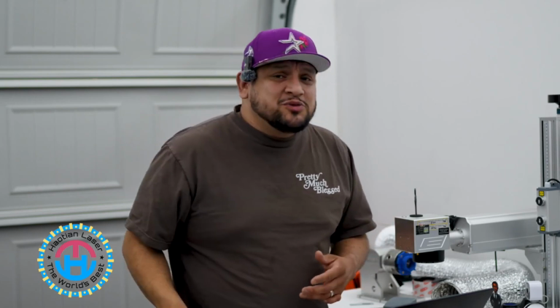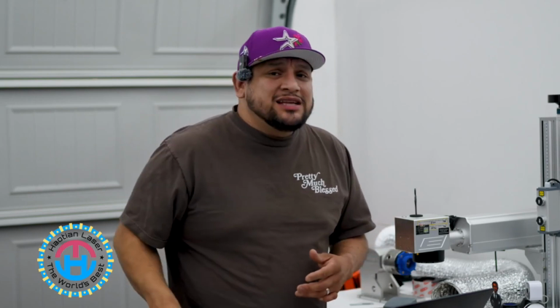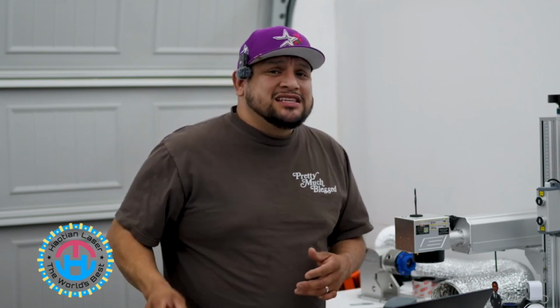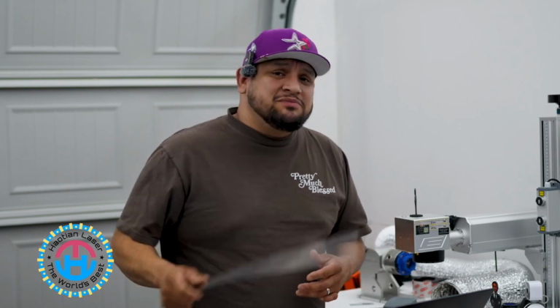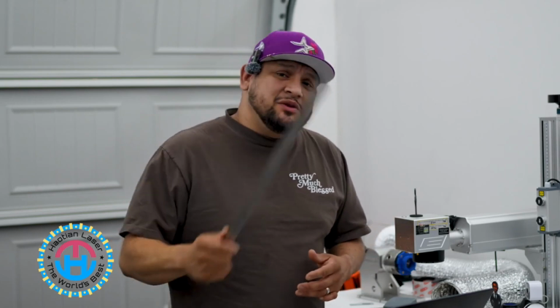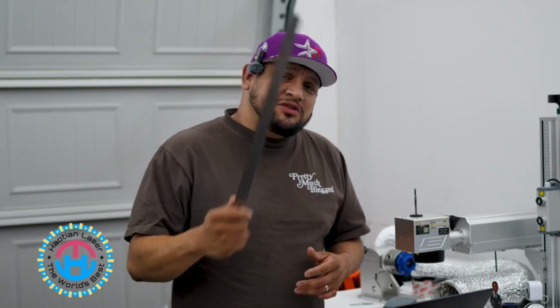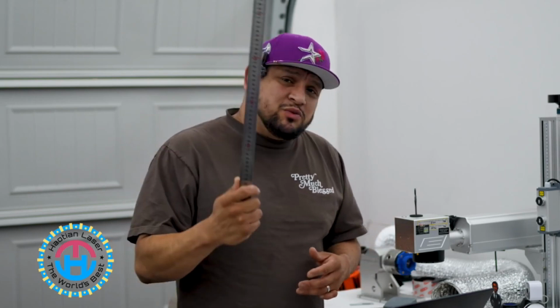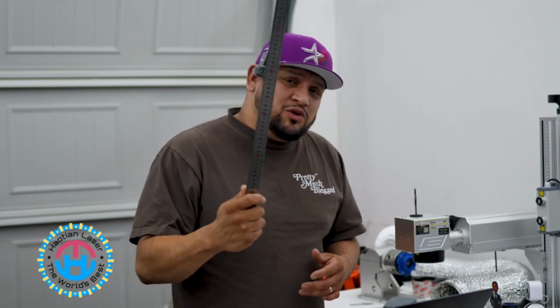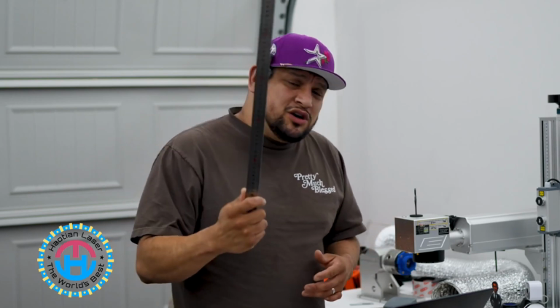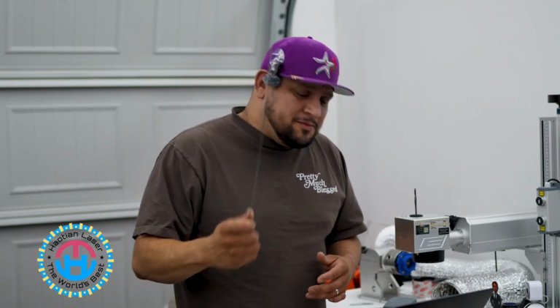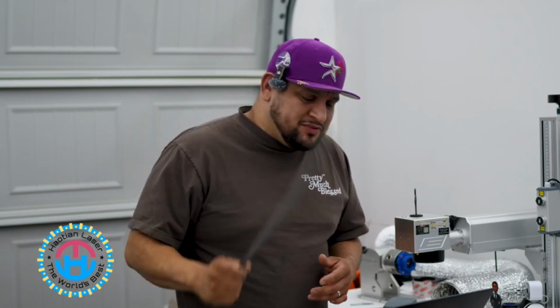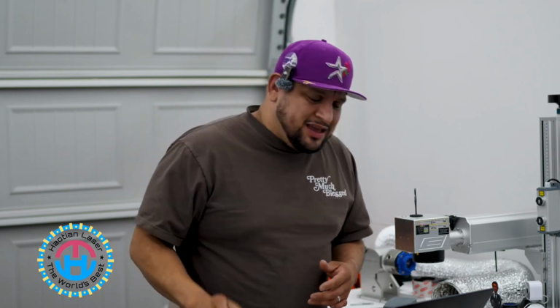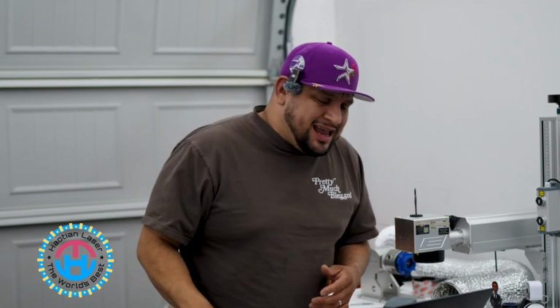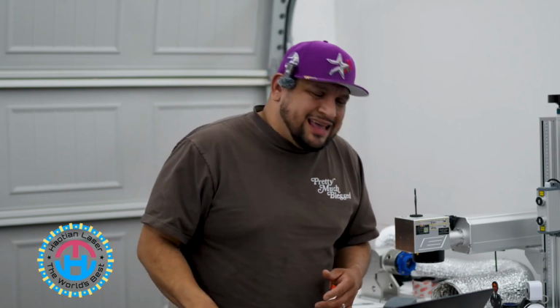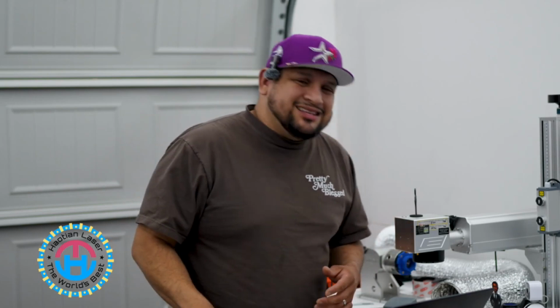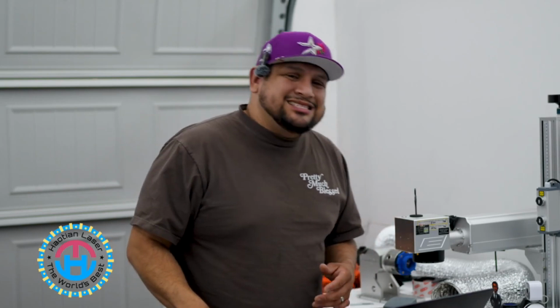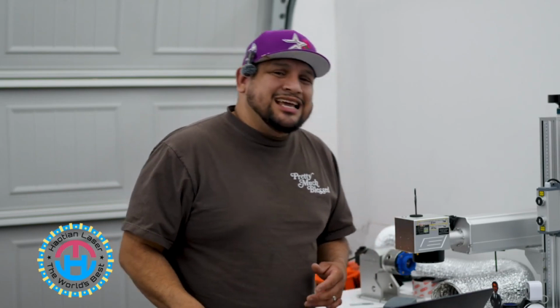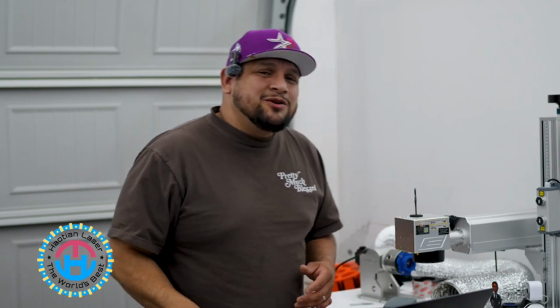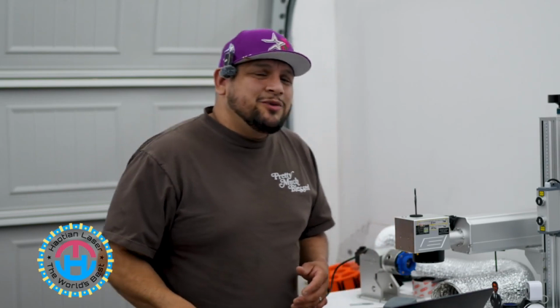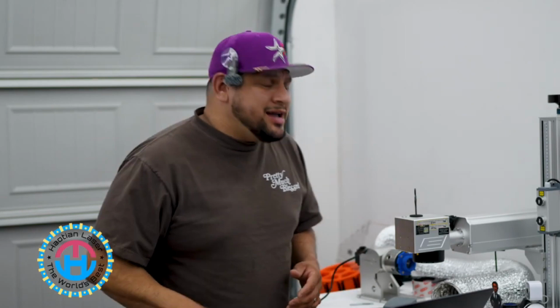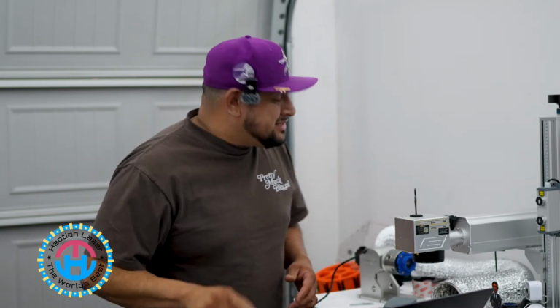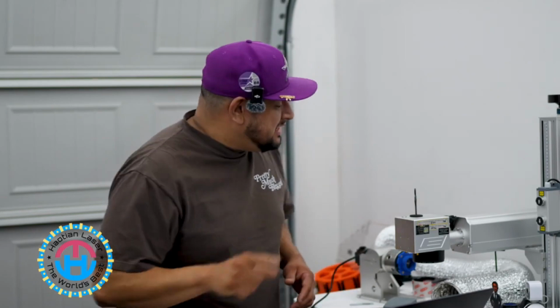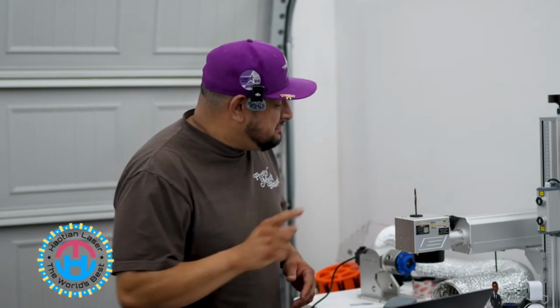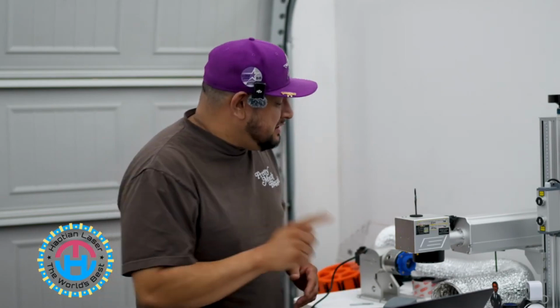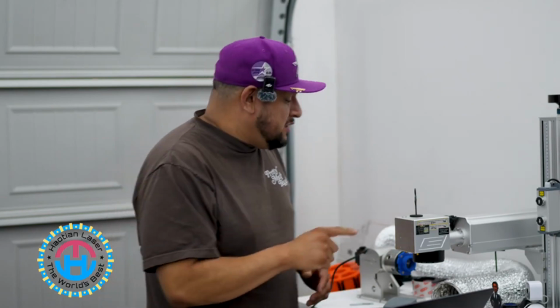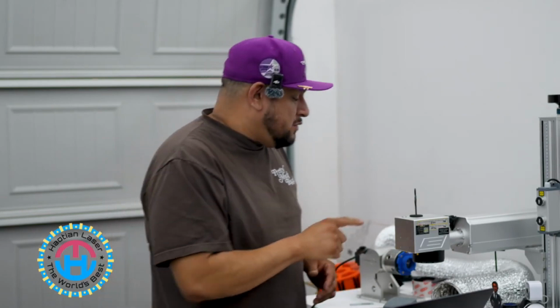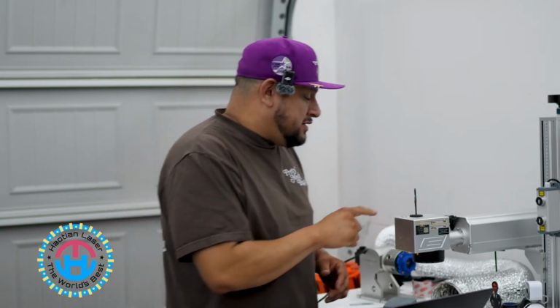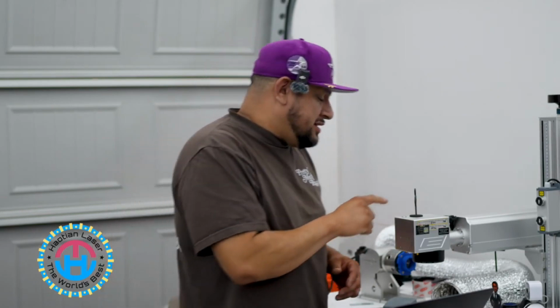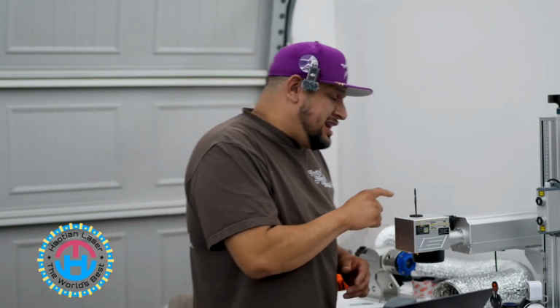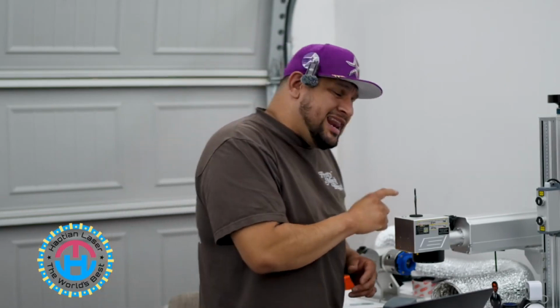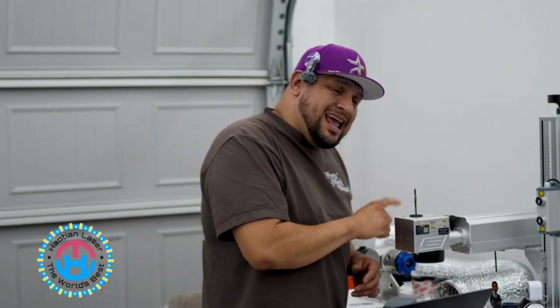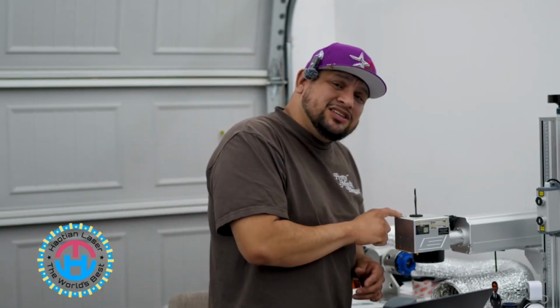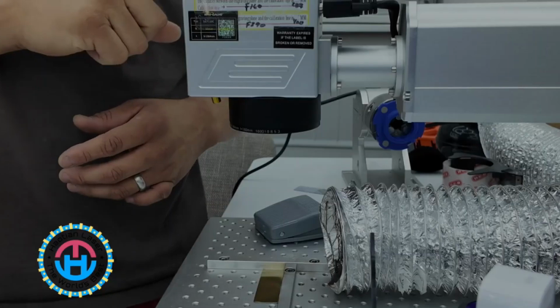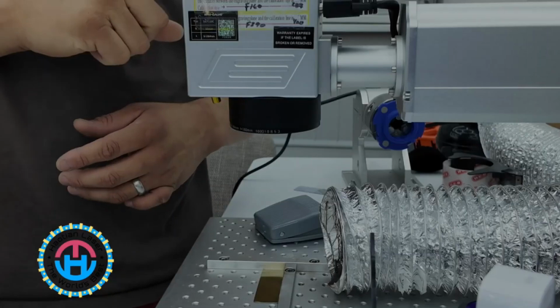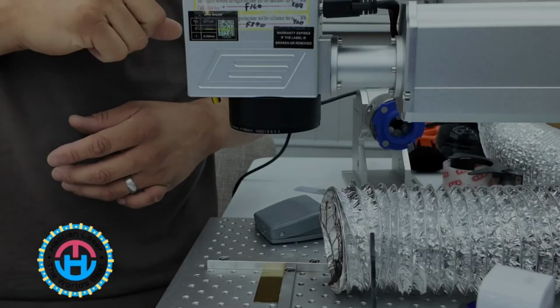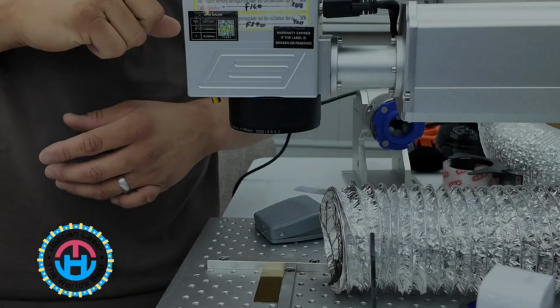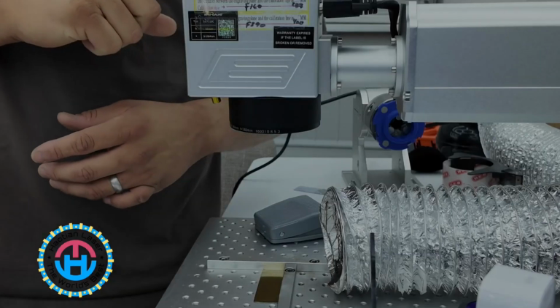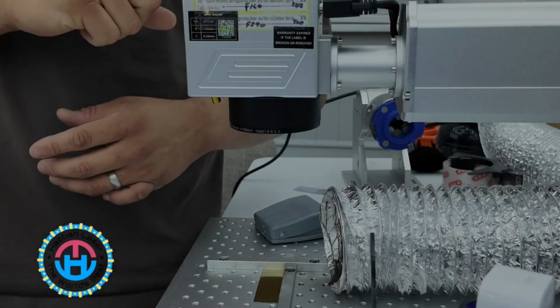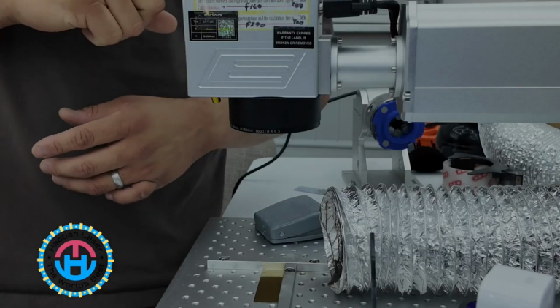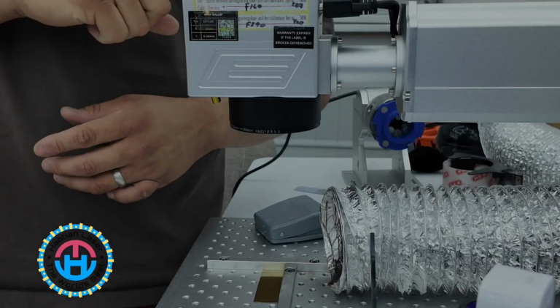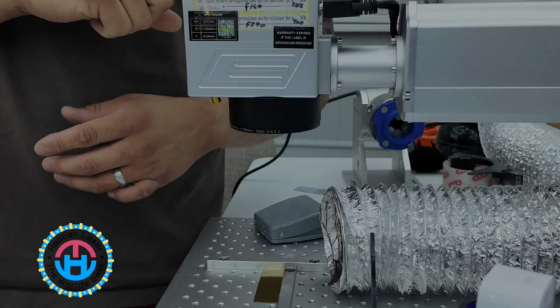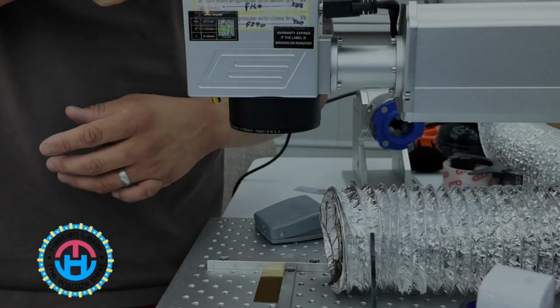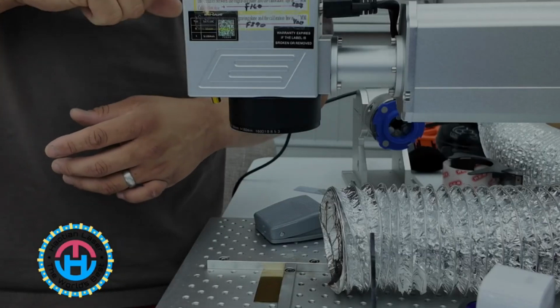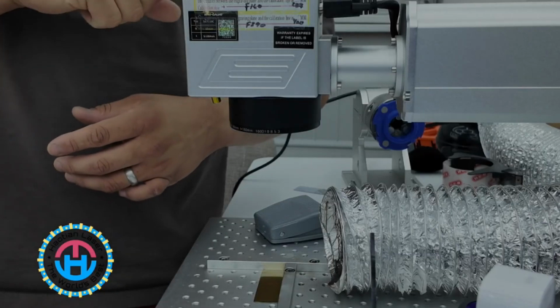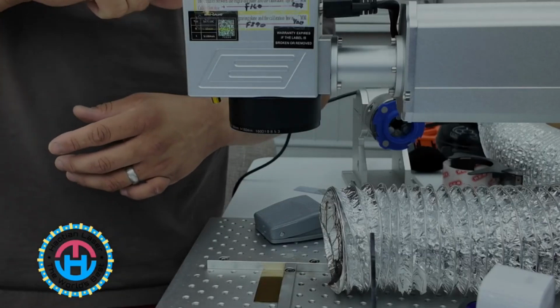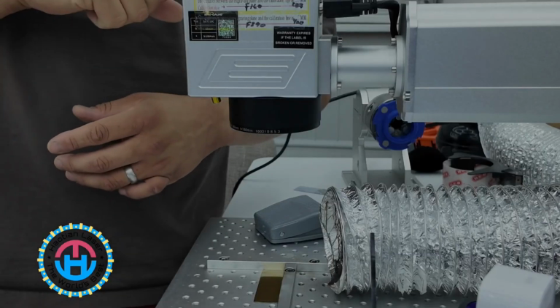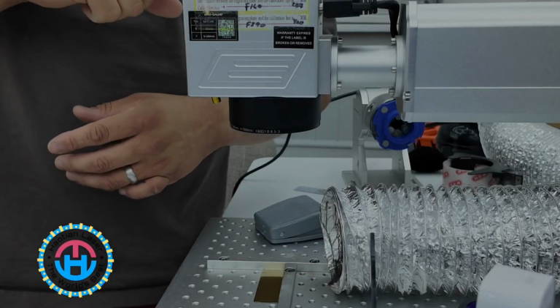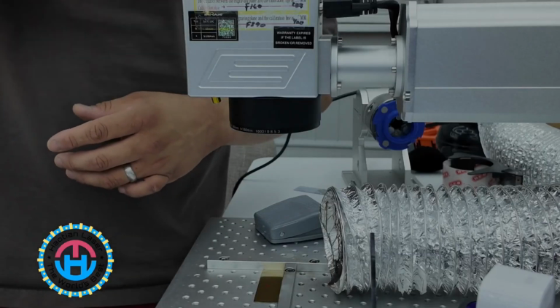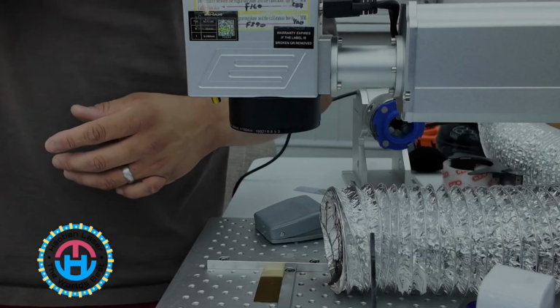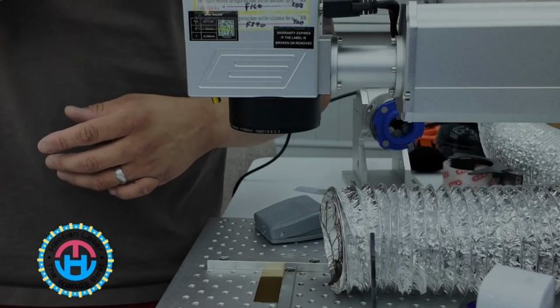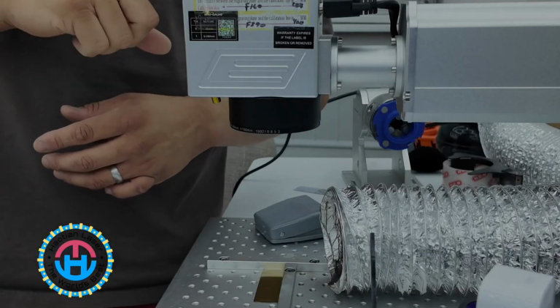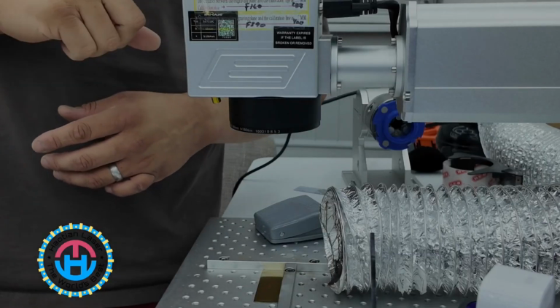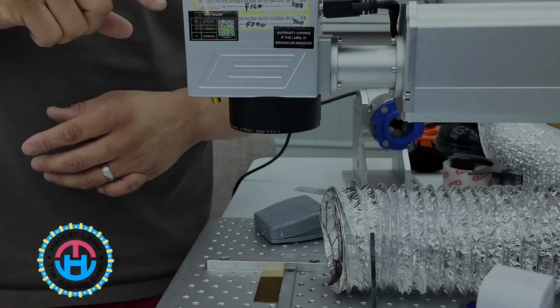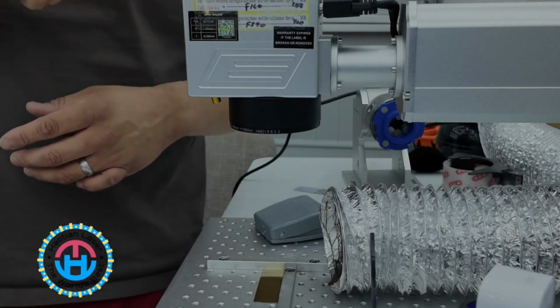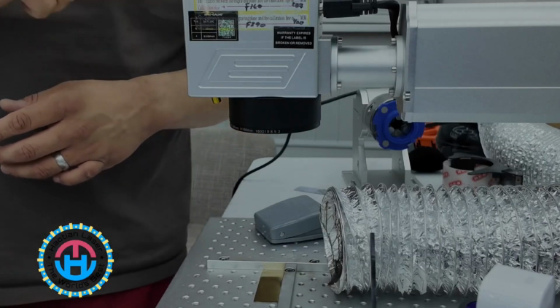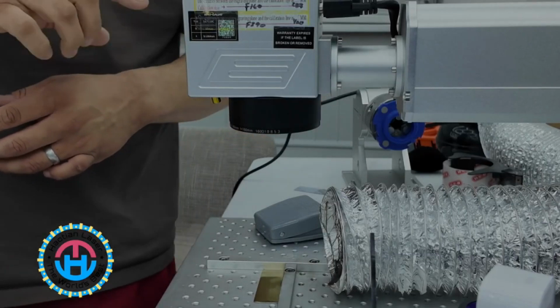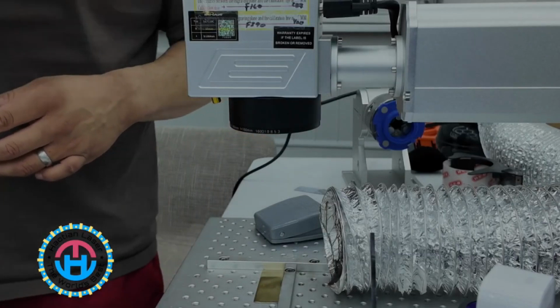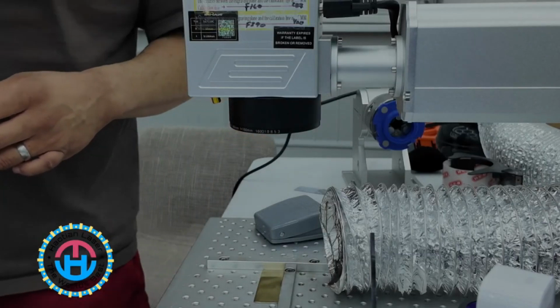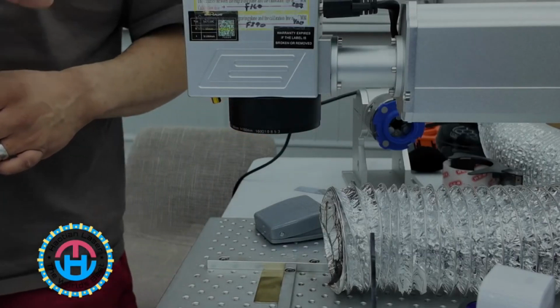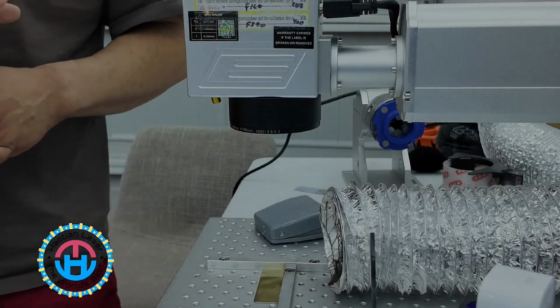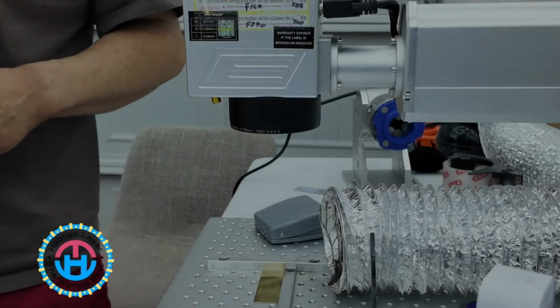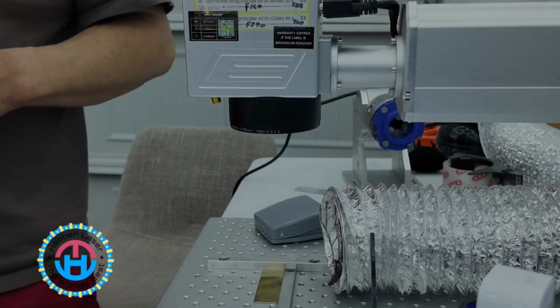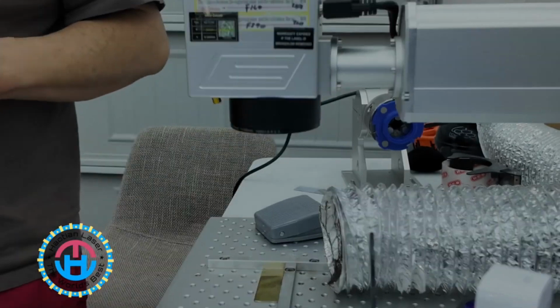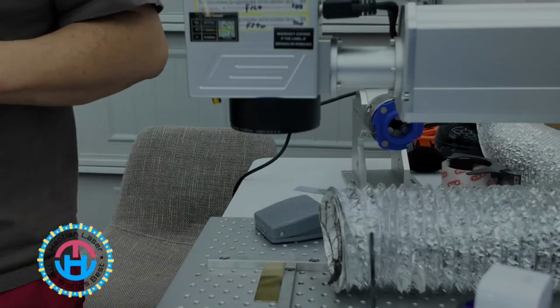The first way is going to be with the ruler, and the second way is going to be with the laser that's actually embedded into the actual machine.